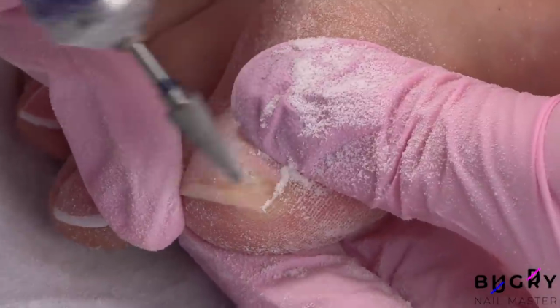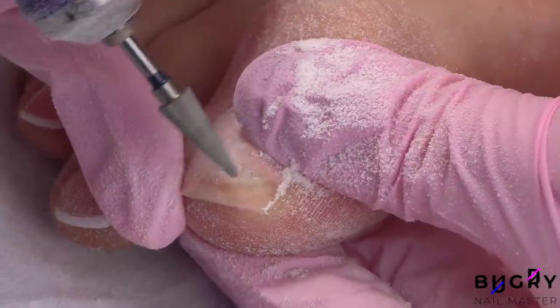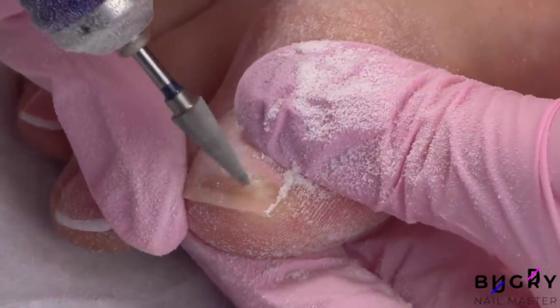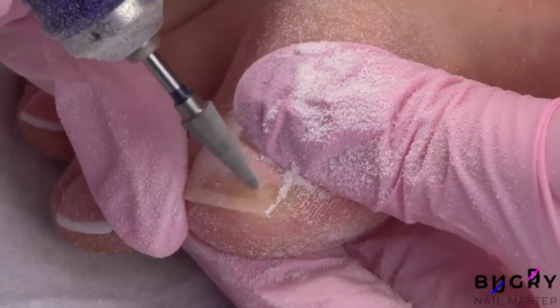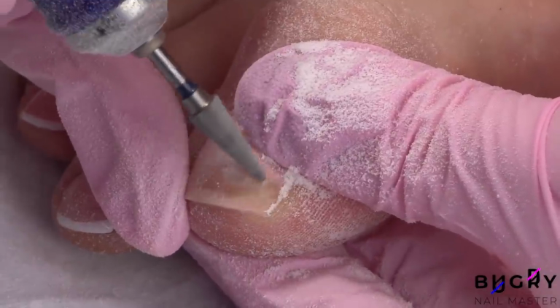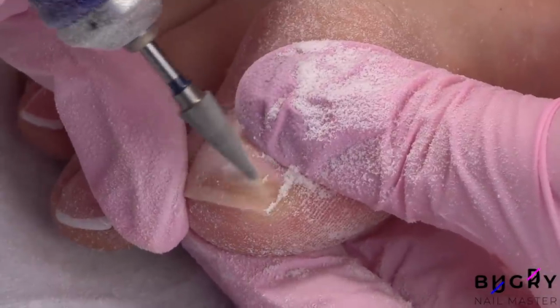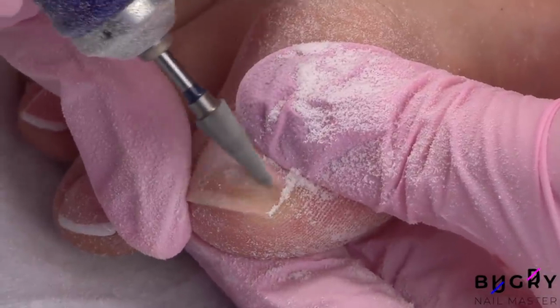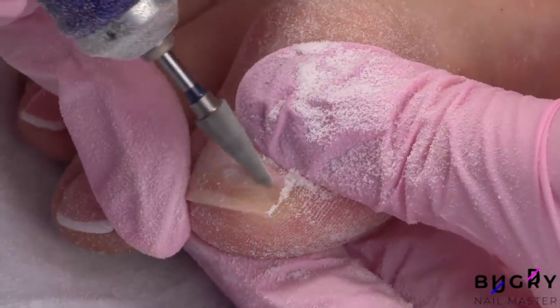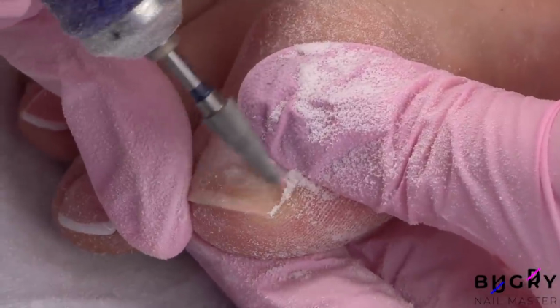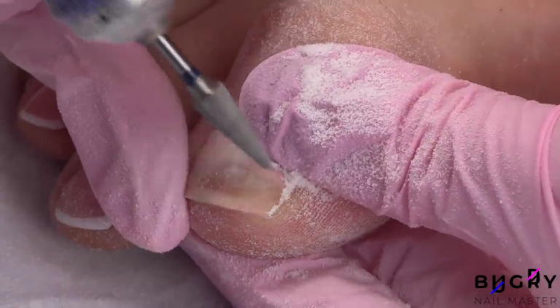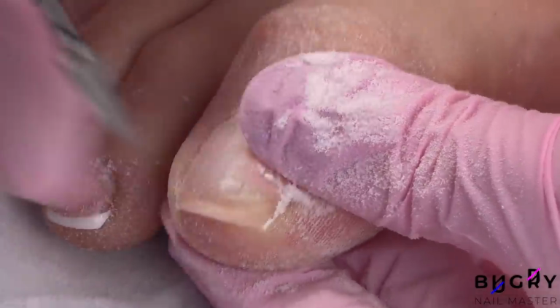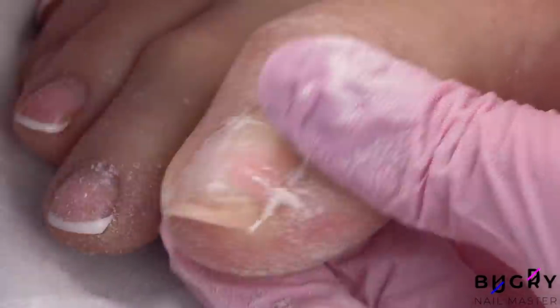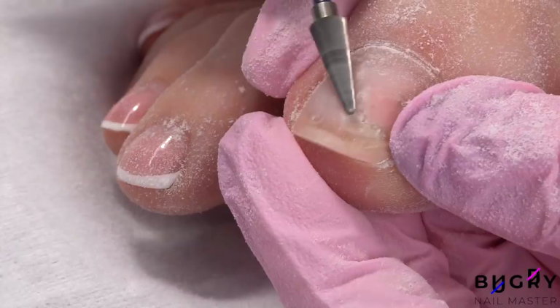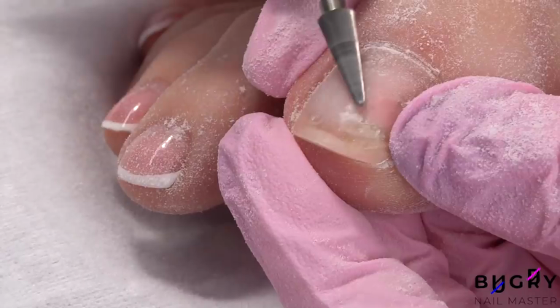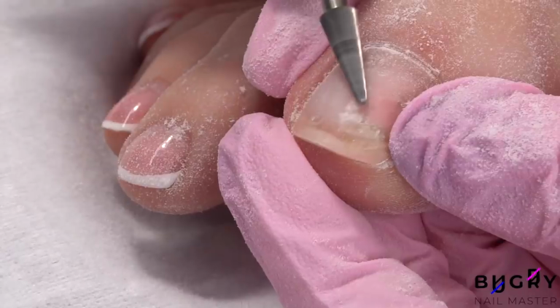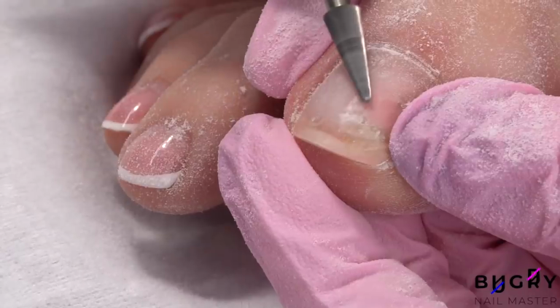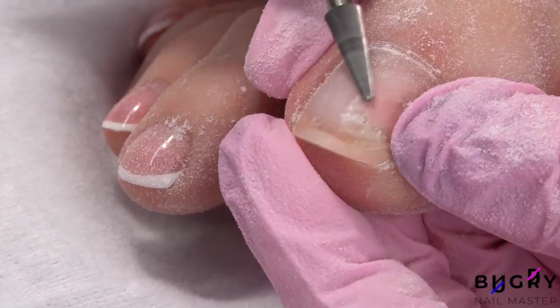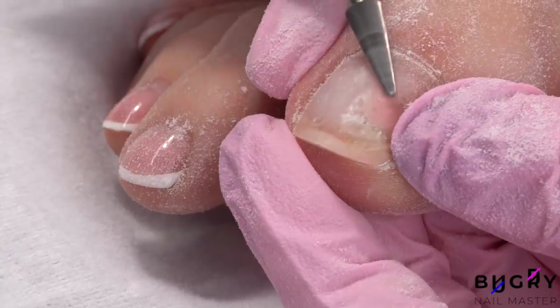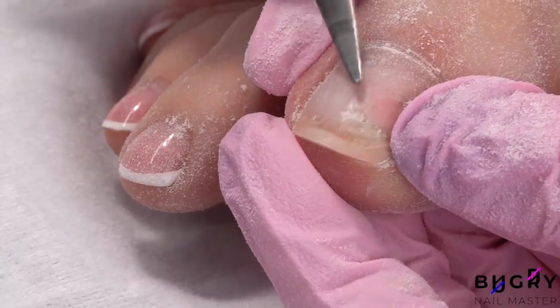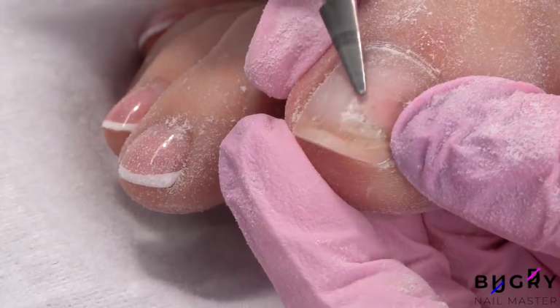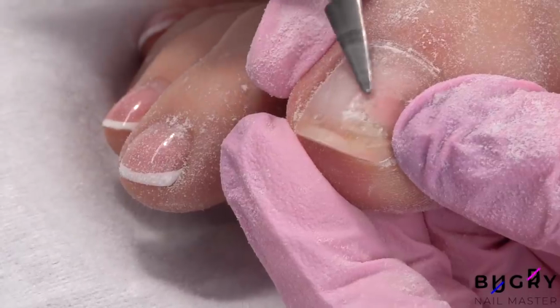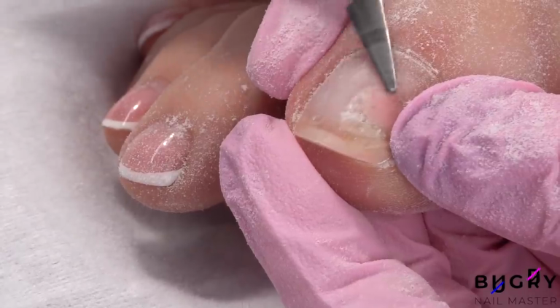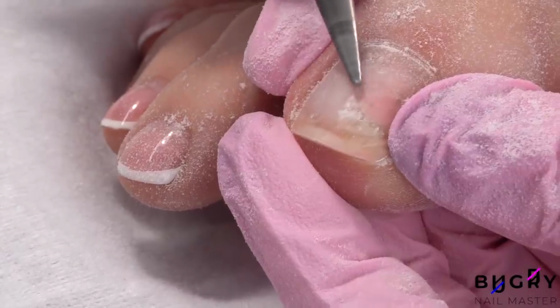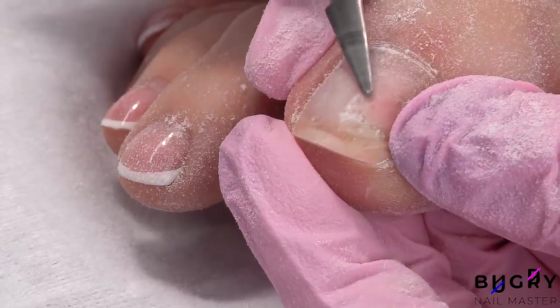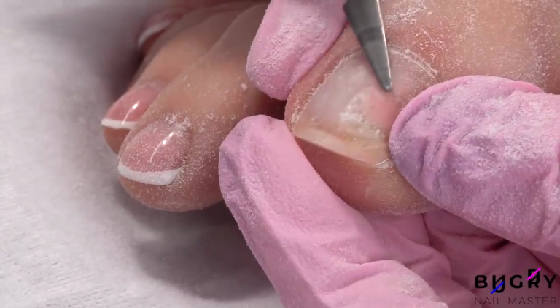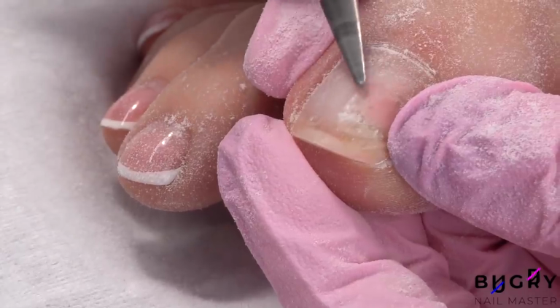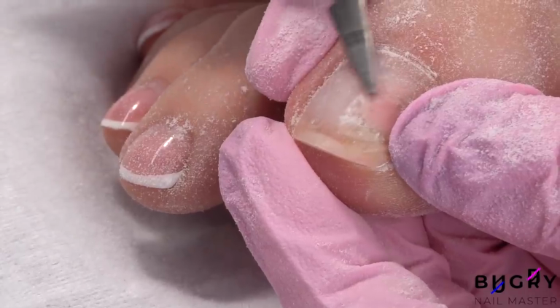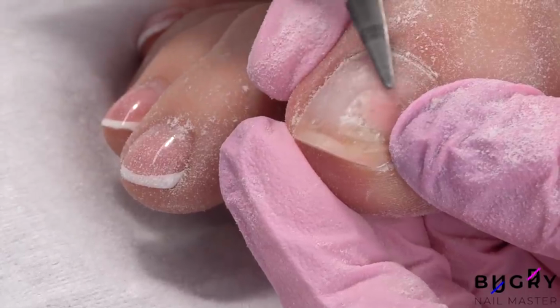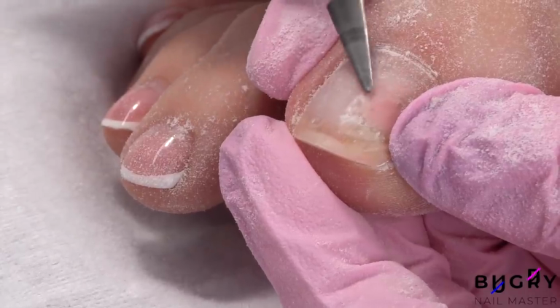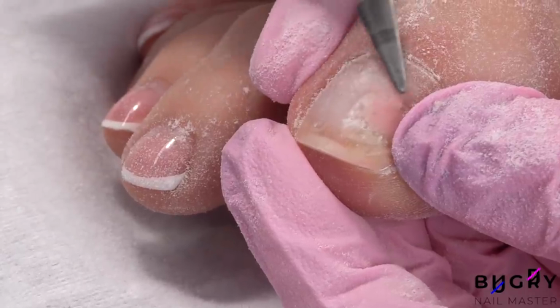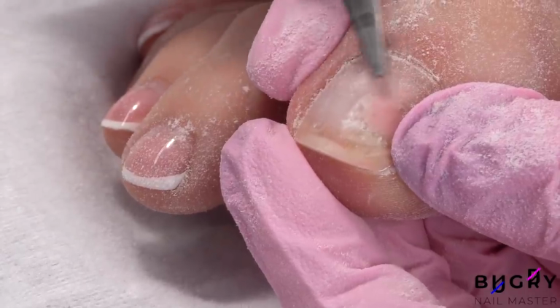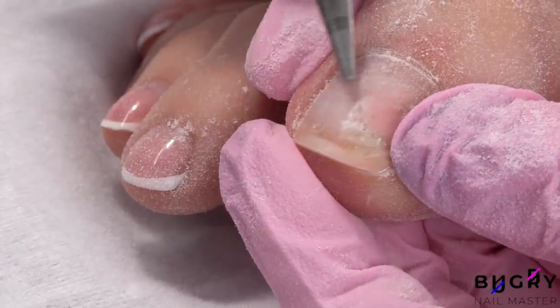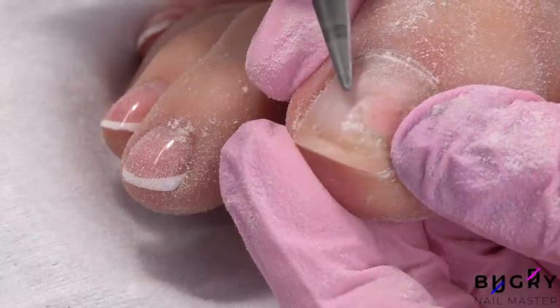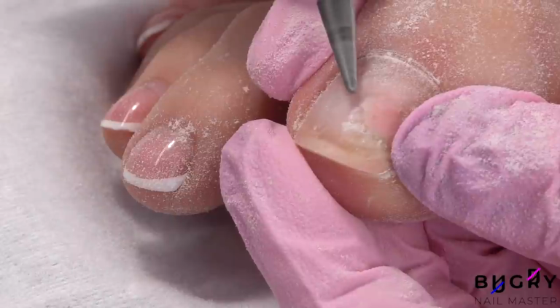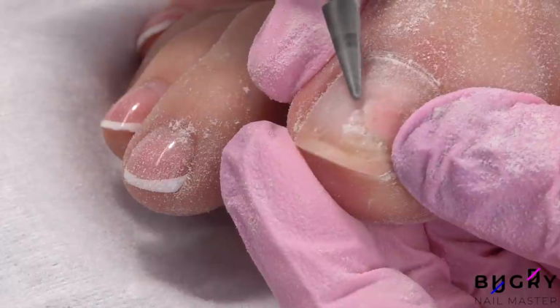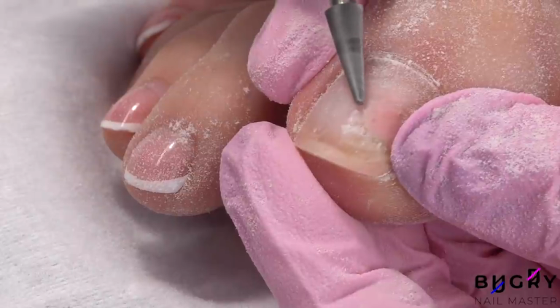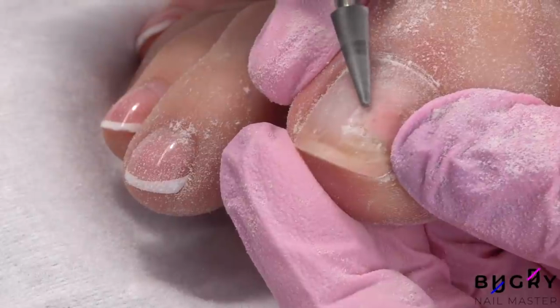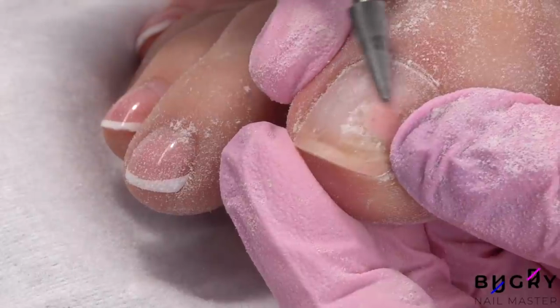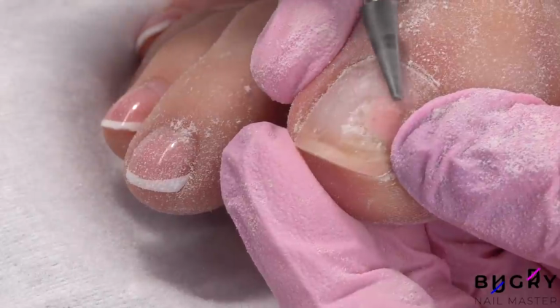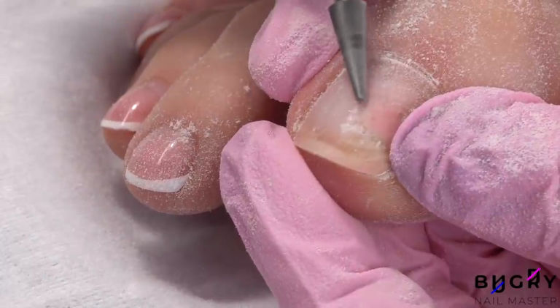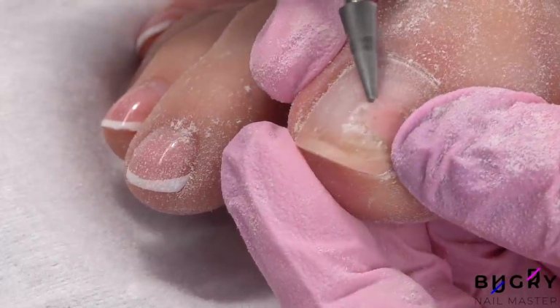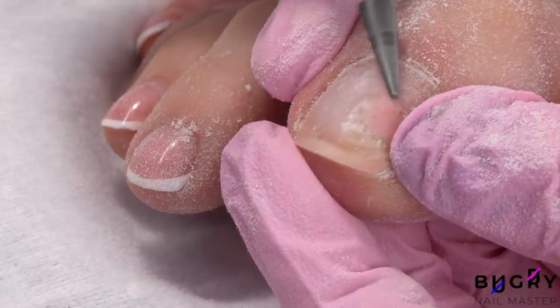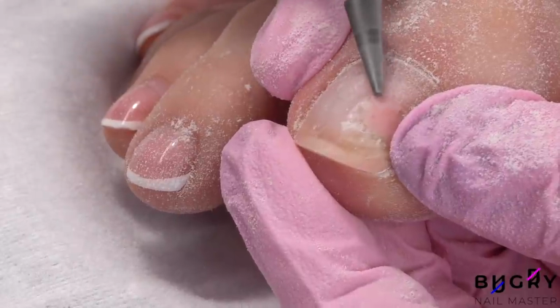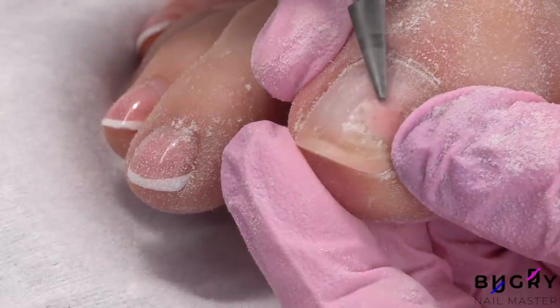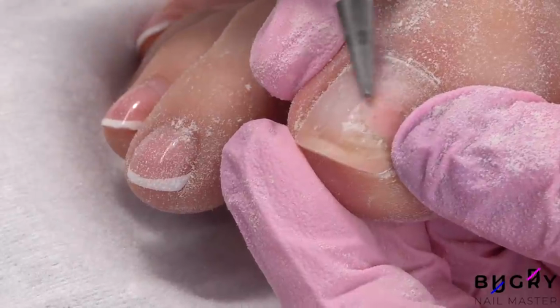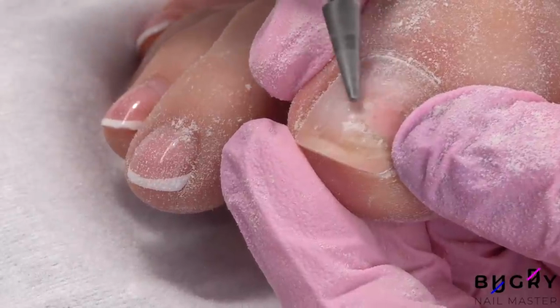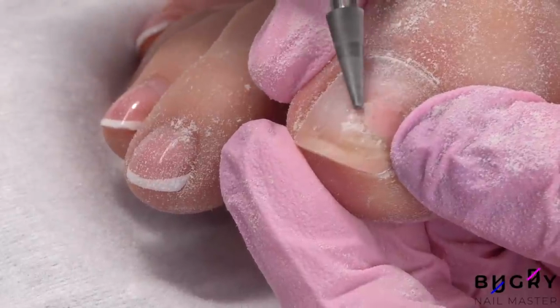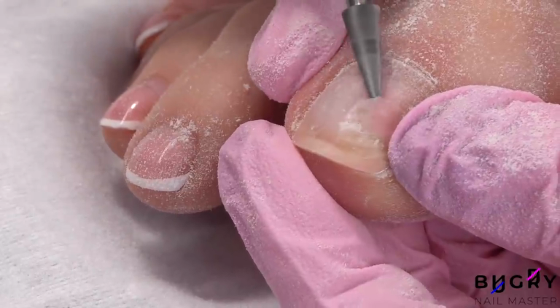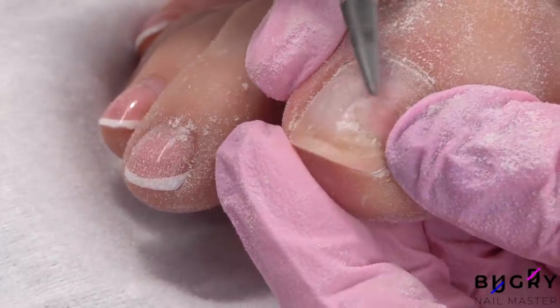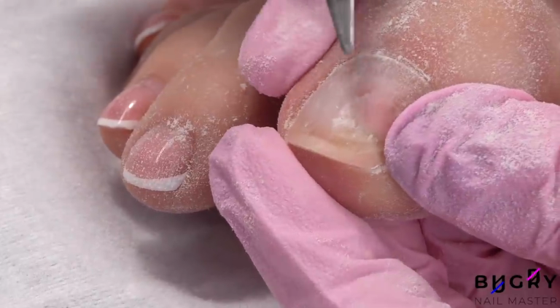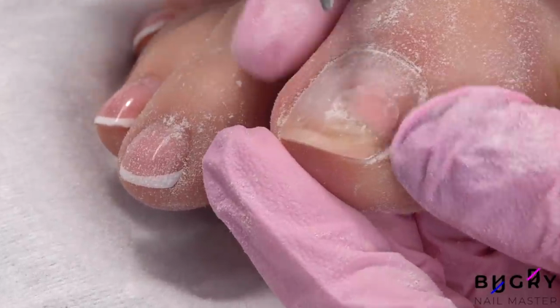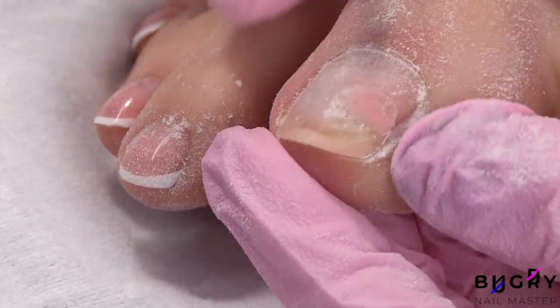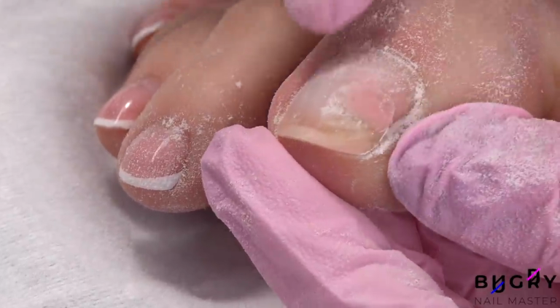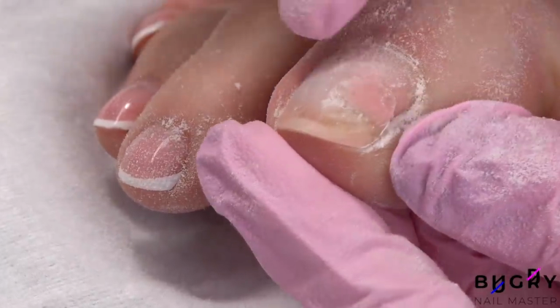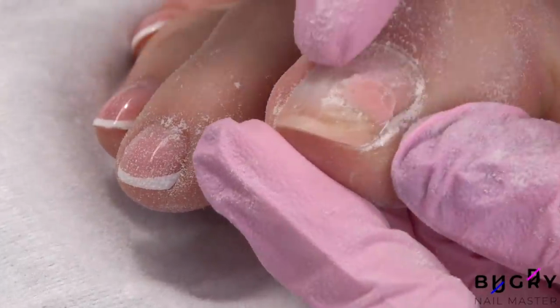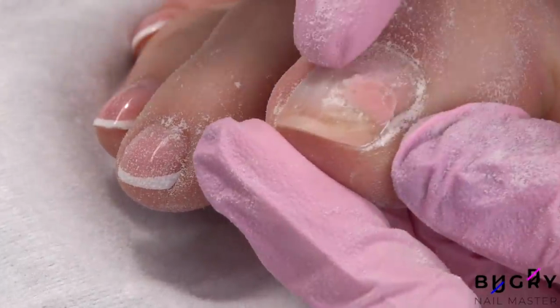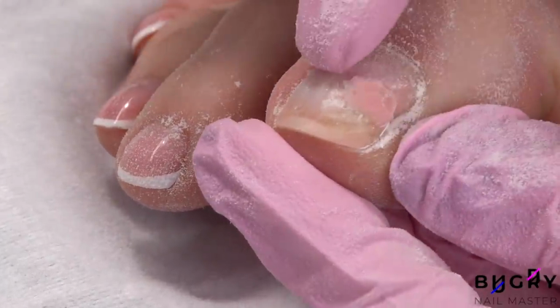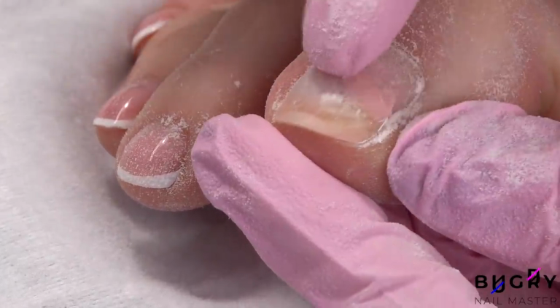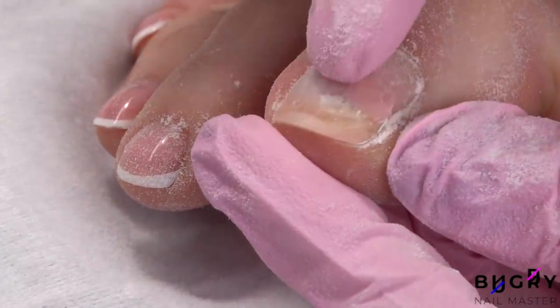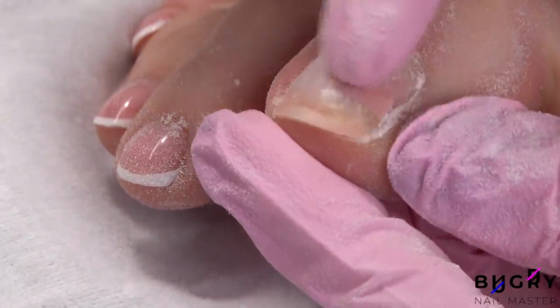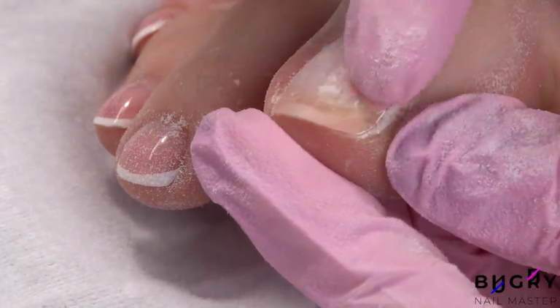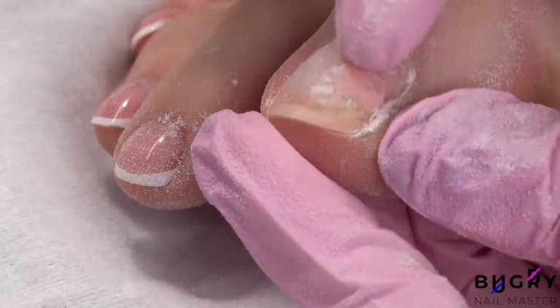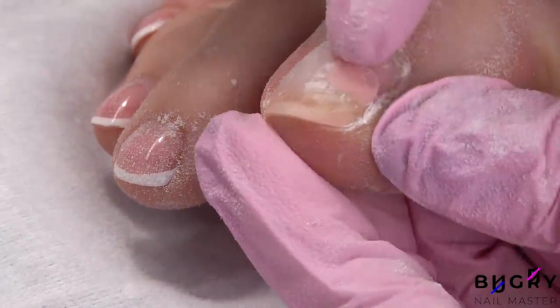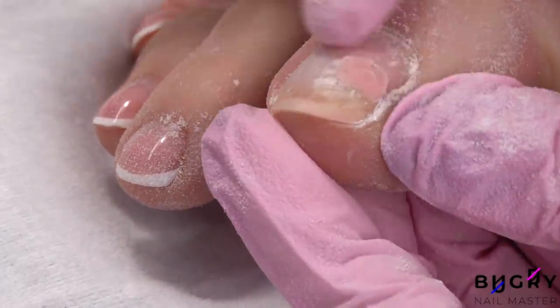I'm going around this area with my nail drill and removing all the material around it in order to fully see the crack.